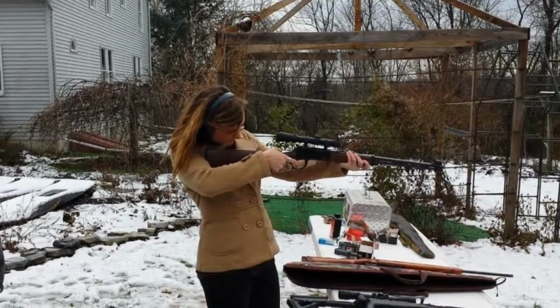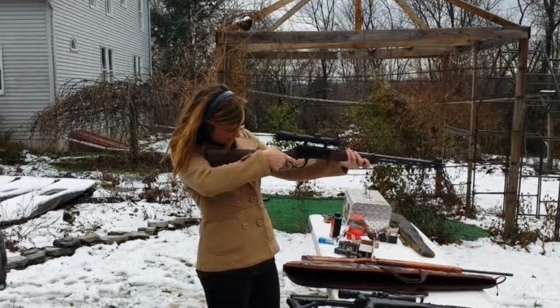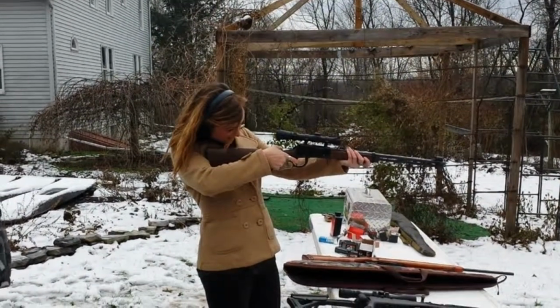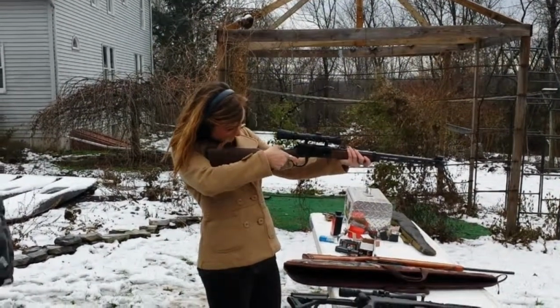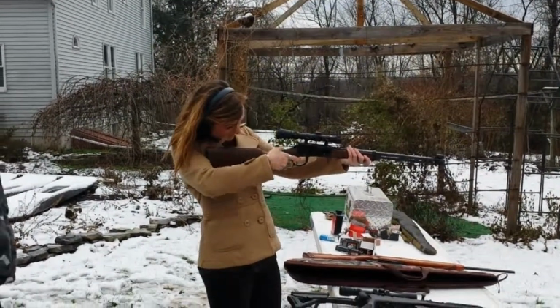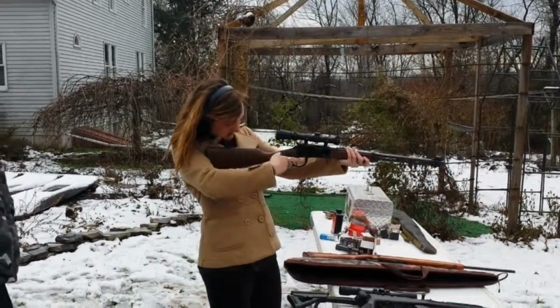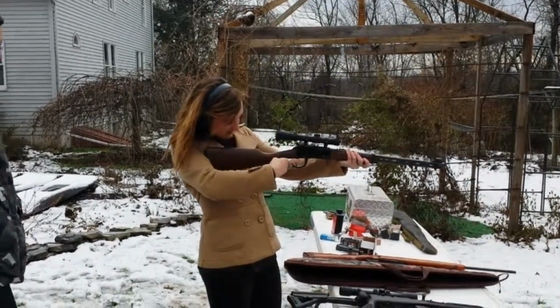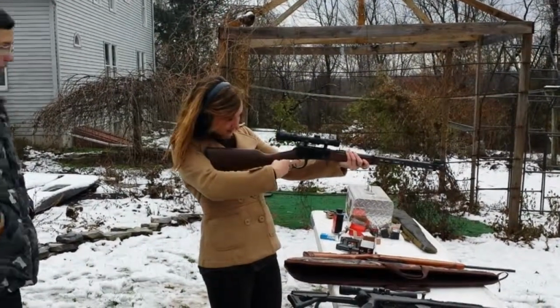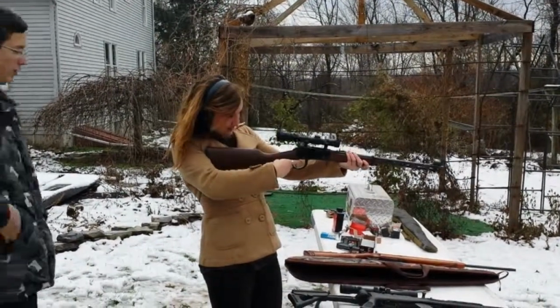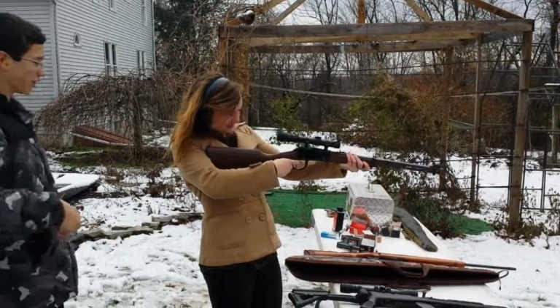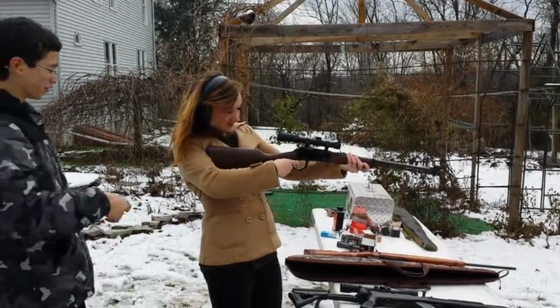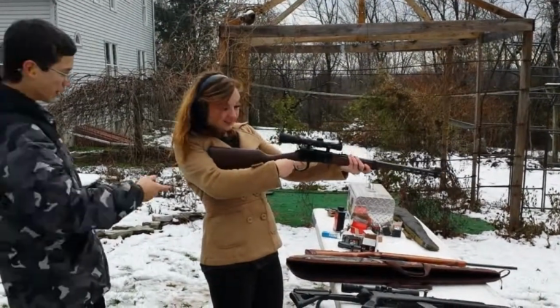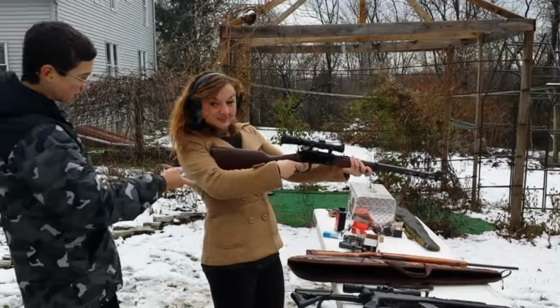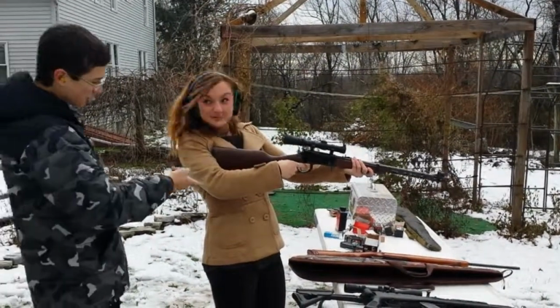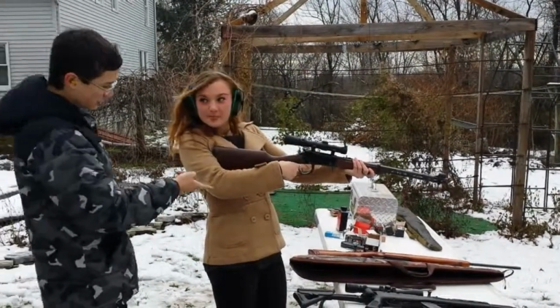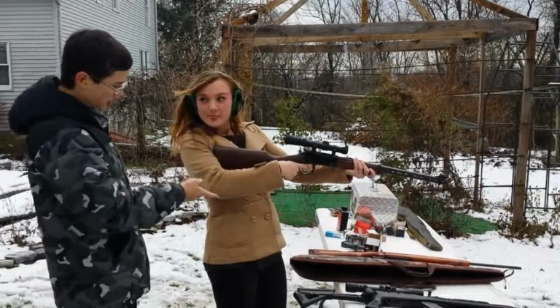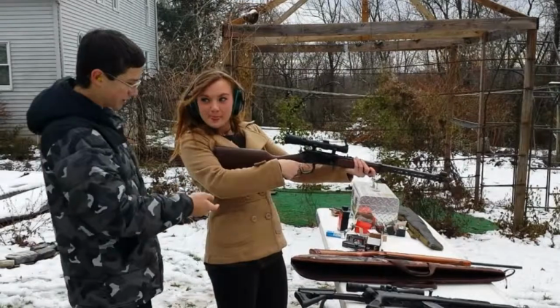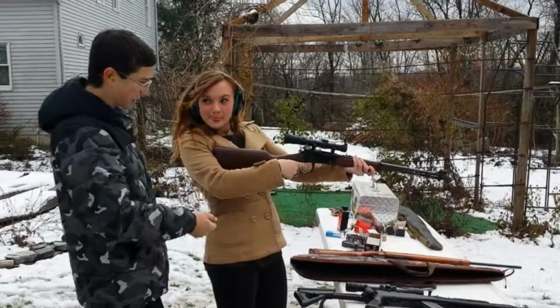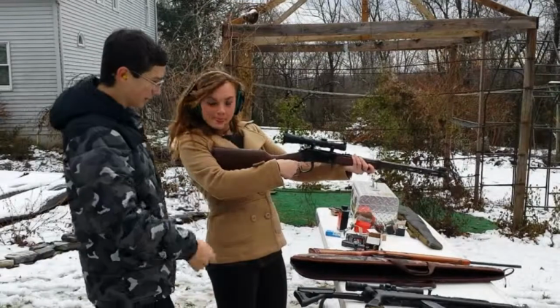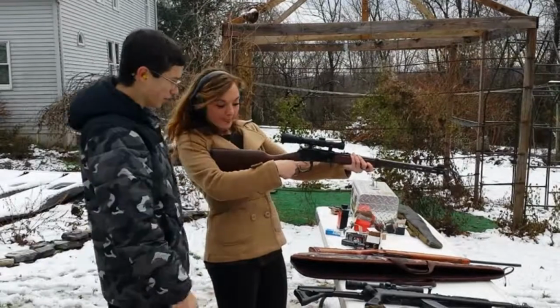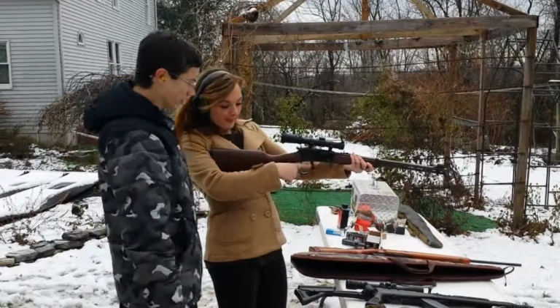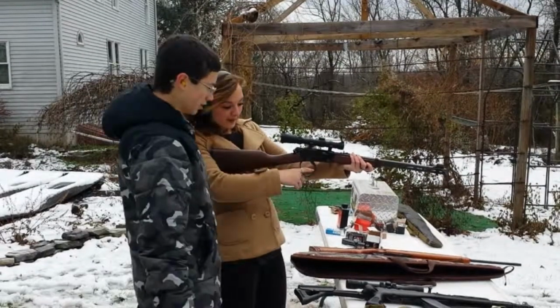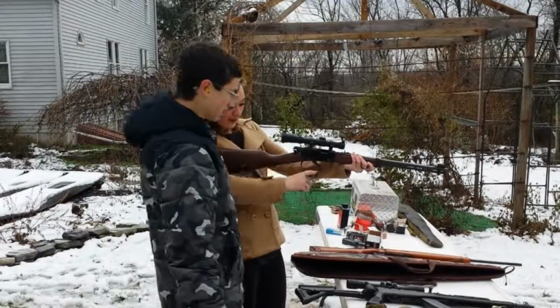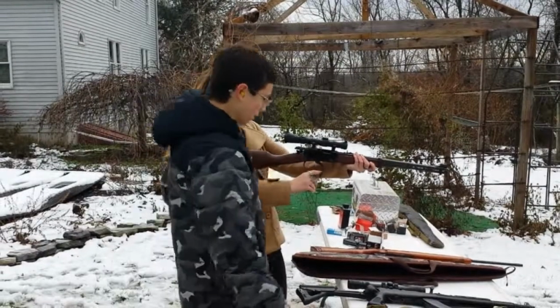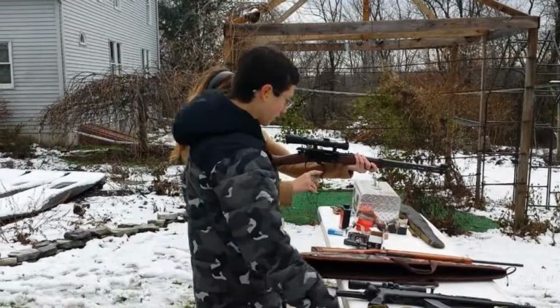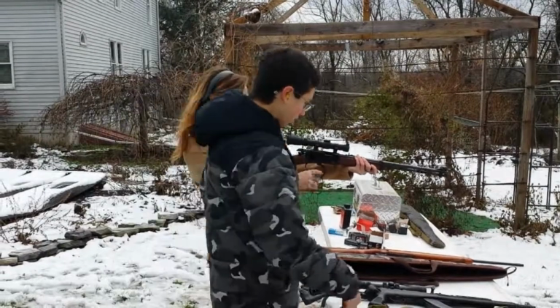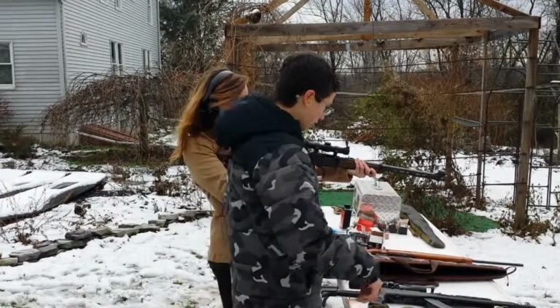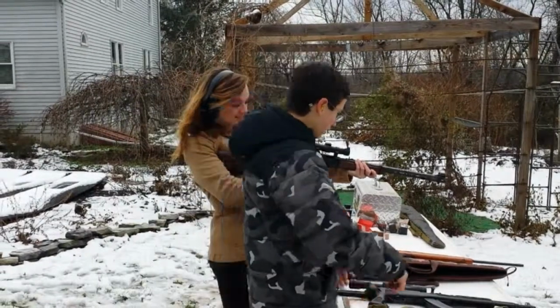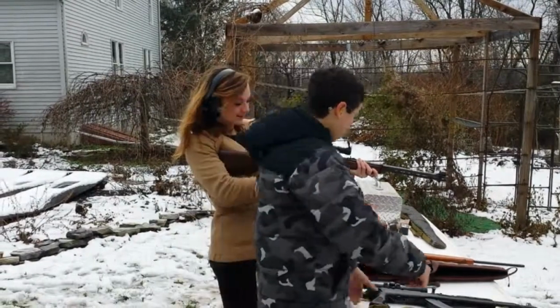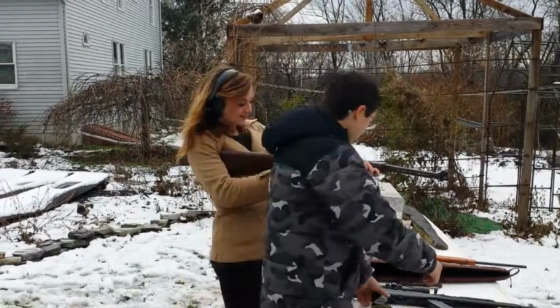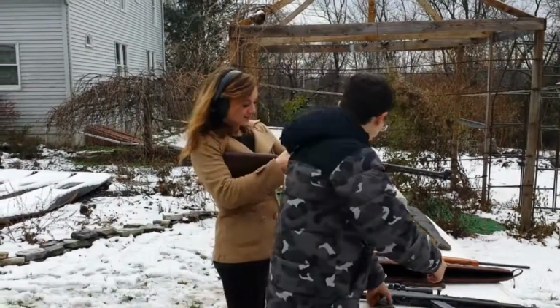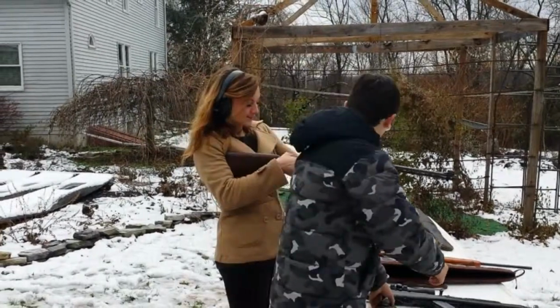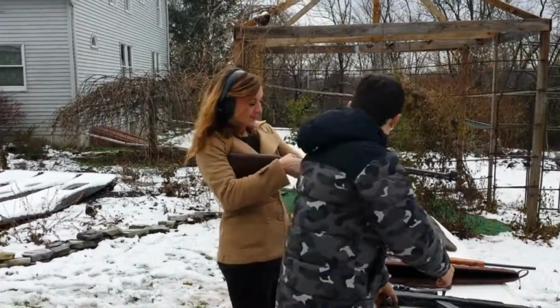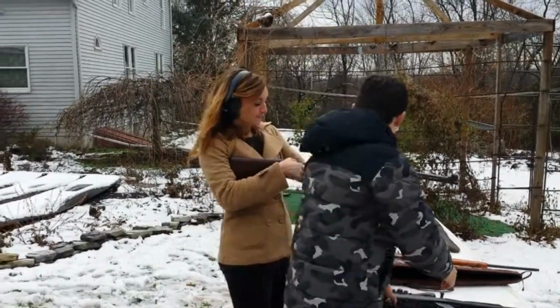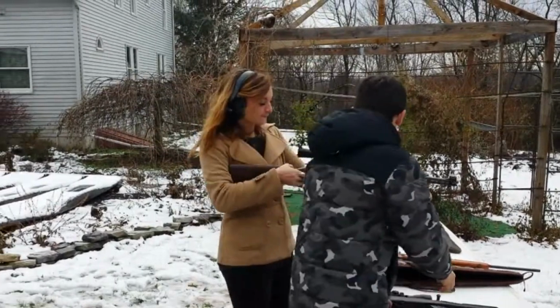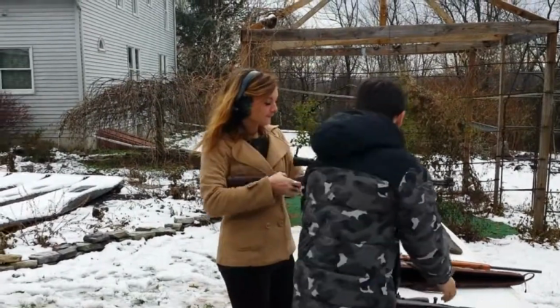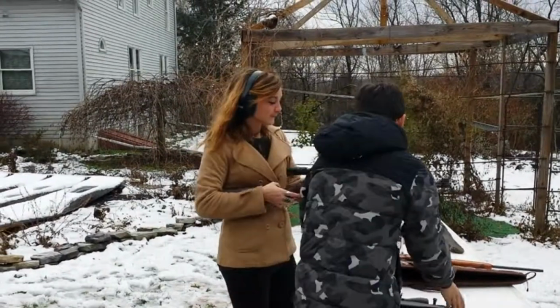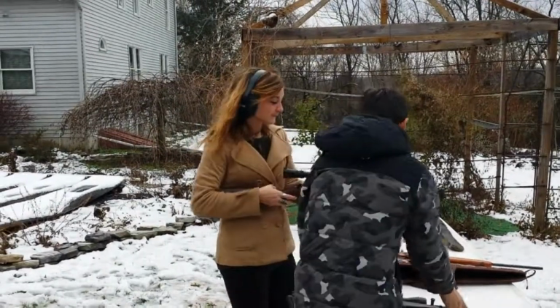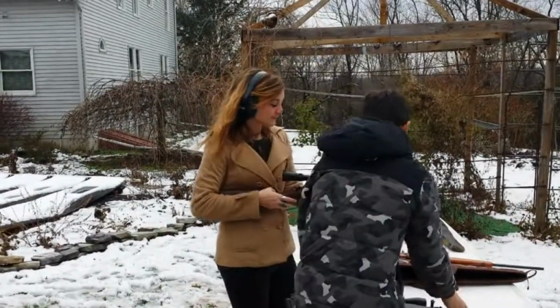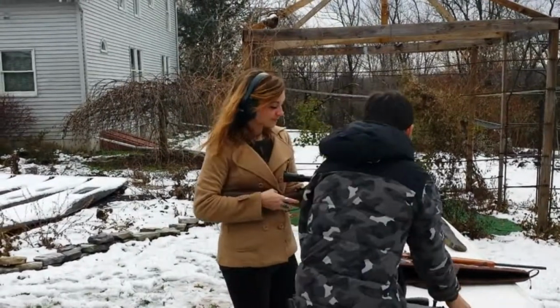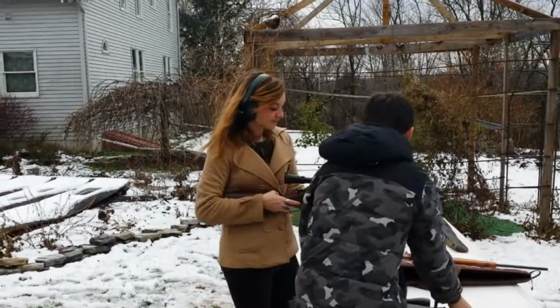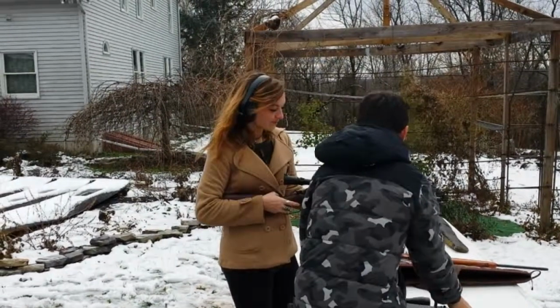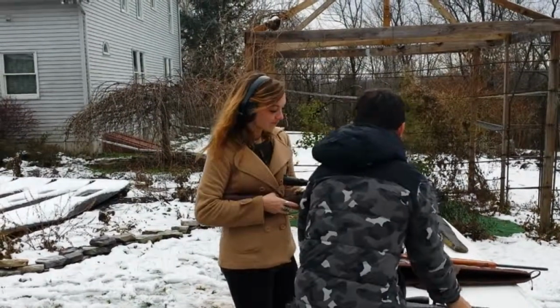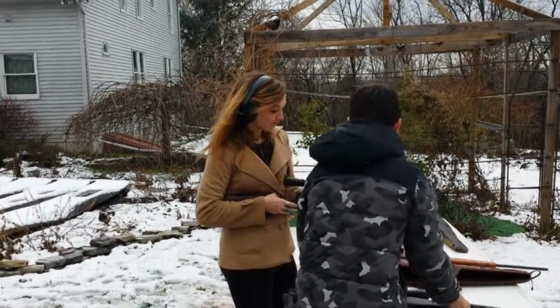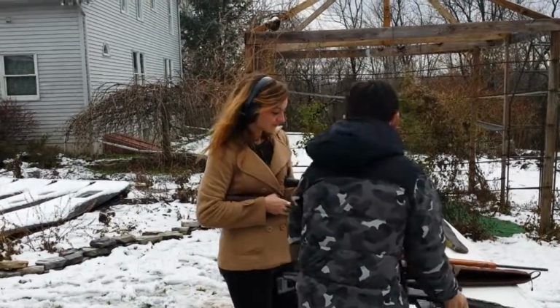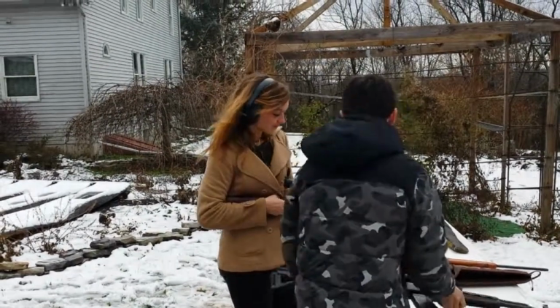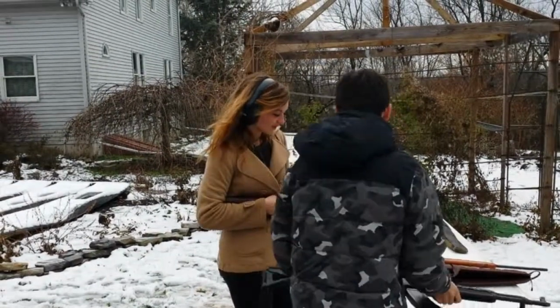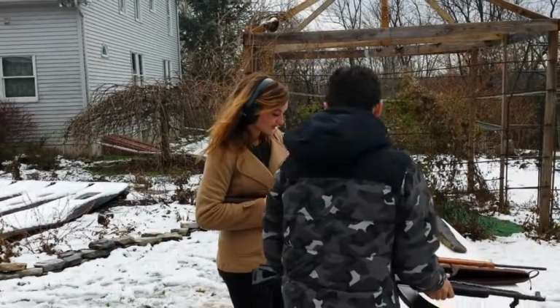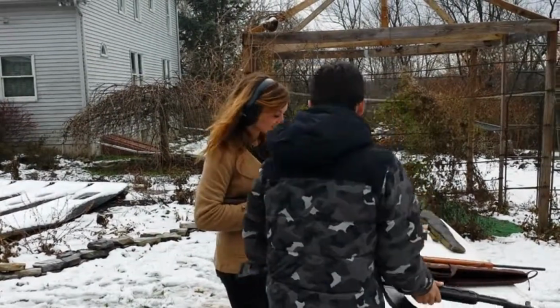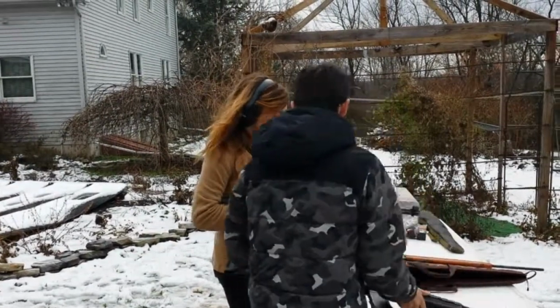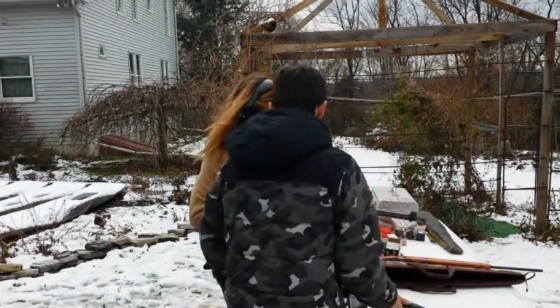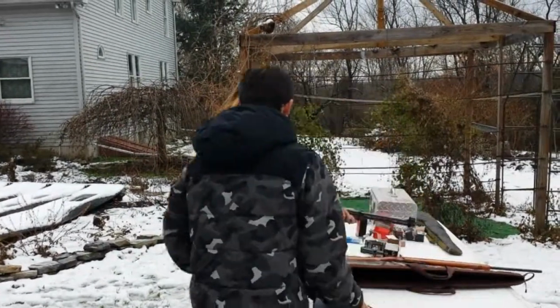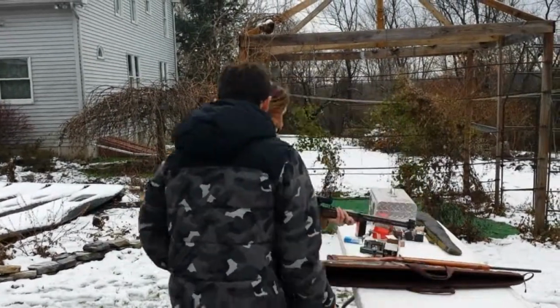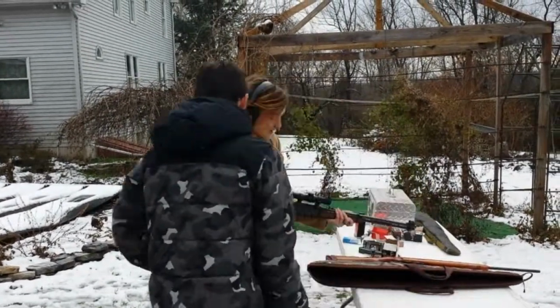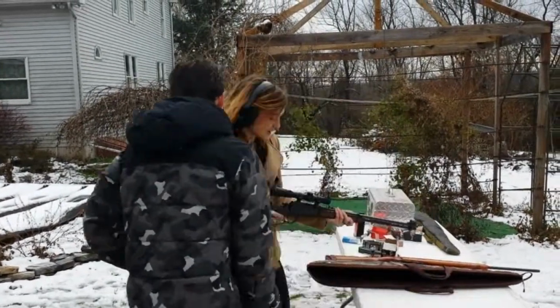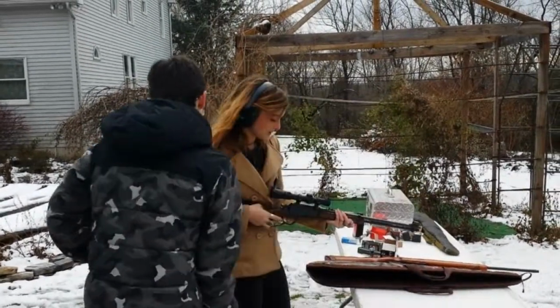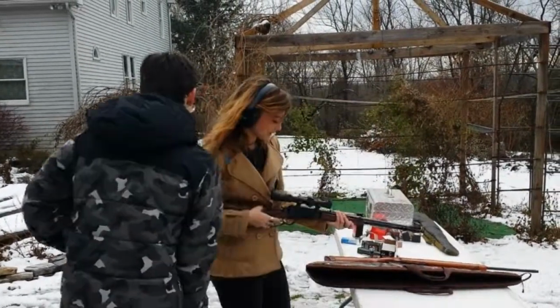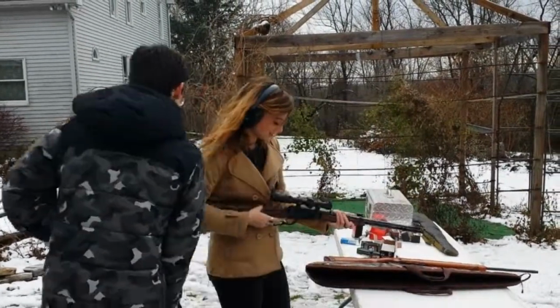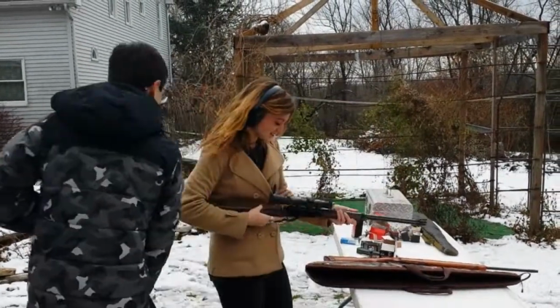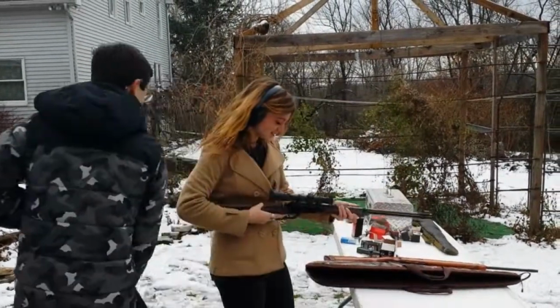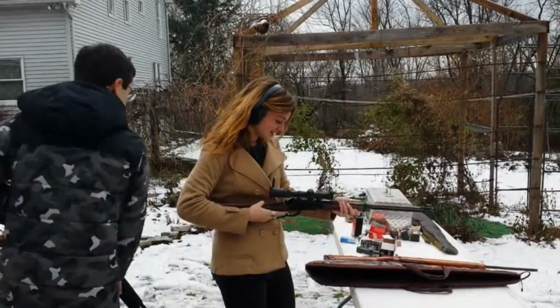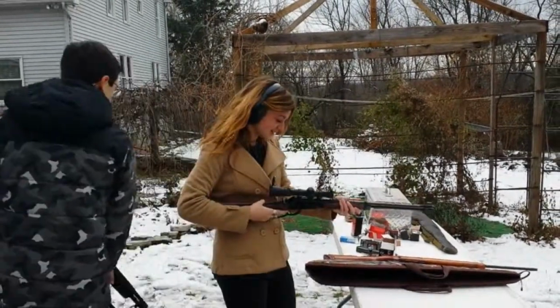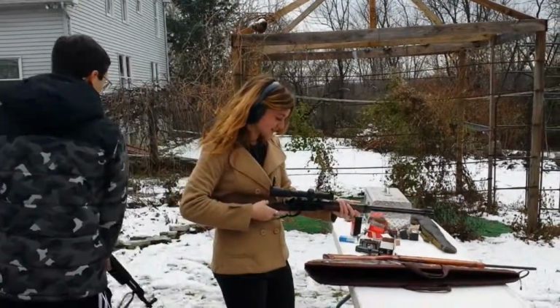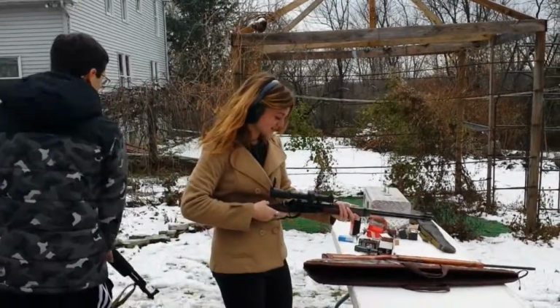If you want, you can rest it on the table — that'll make it easier.